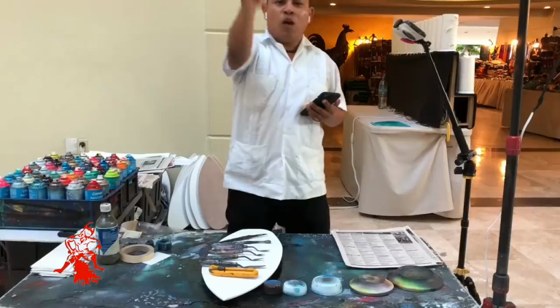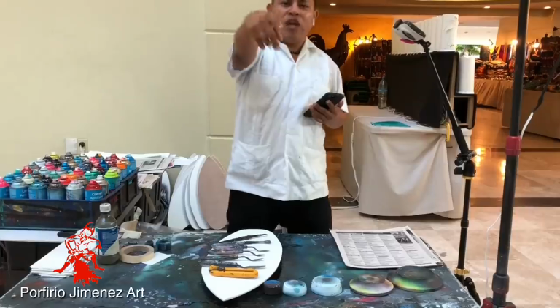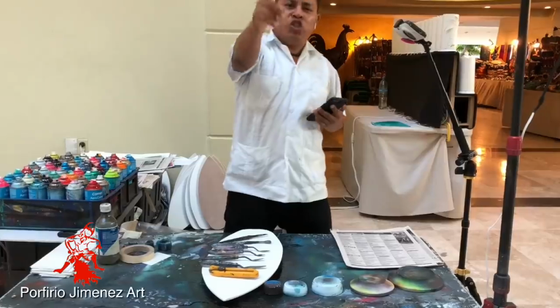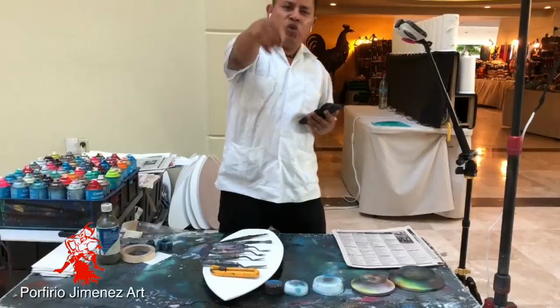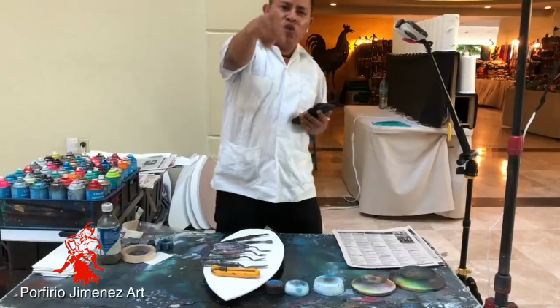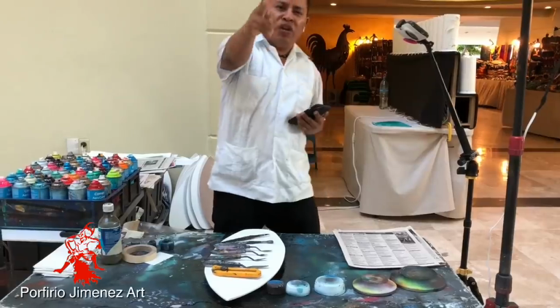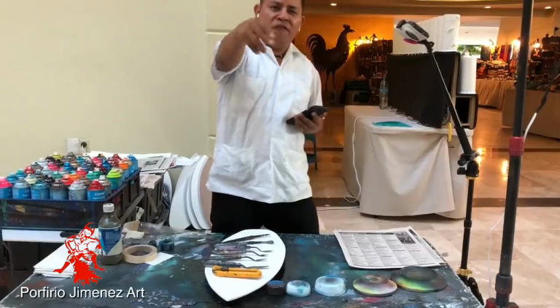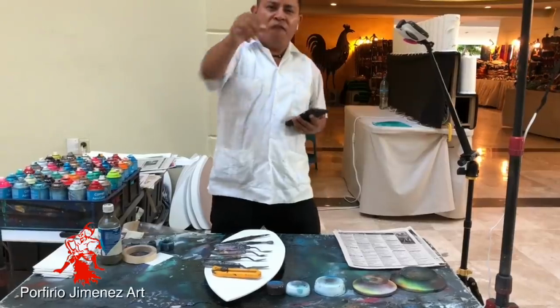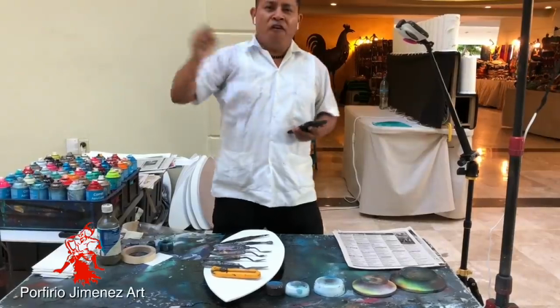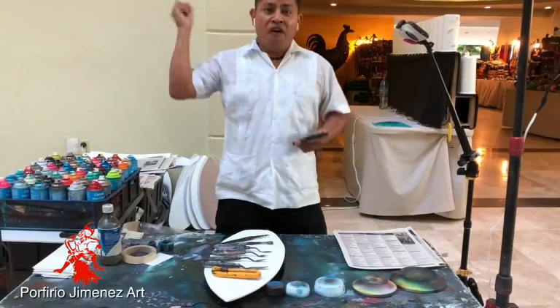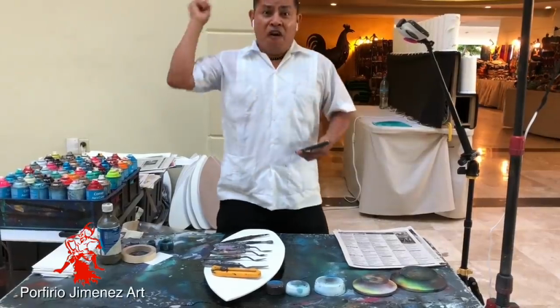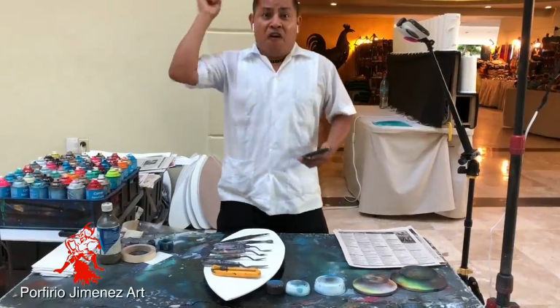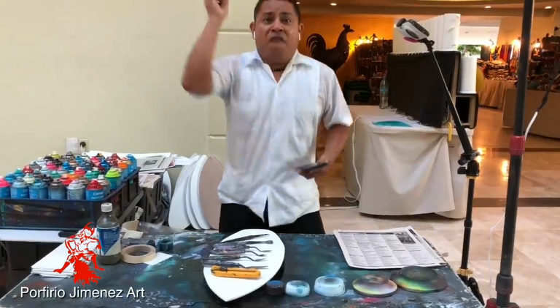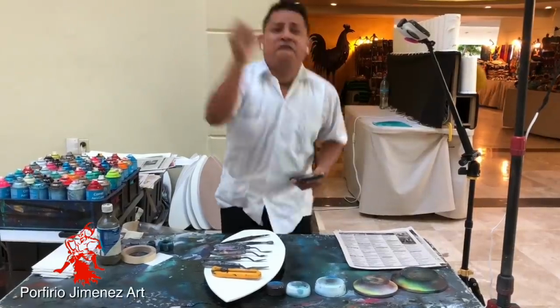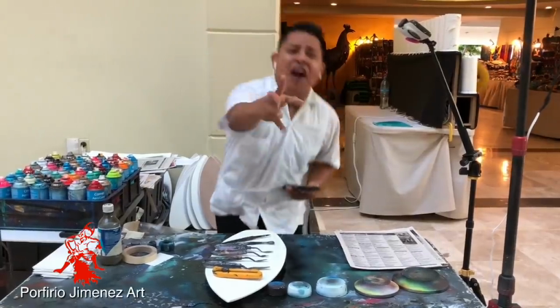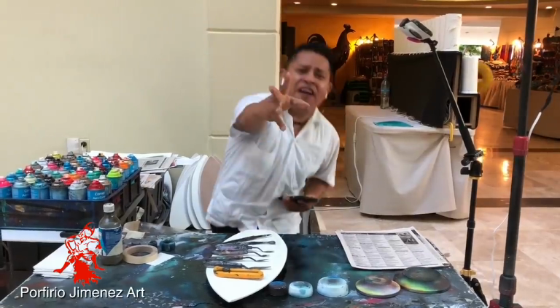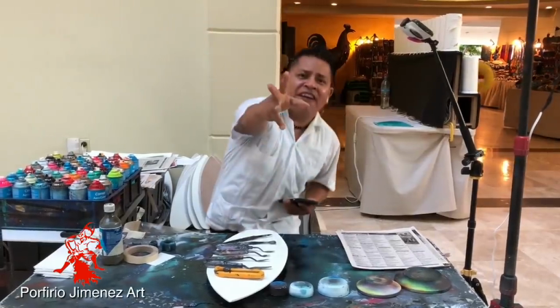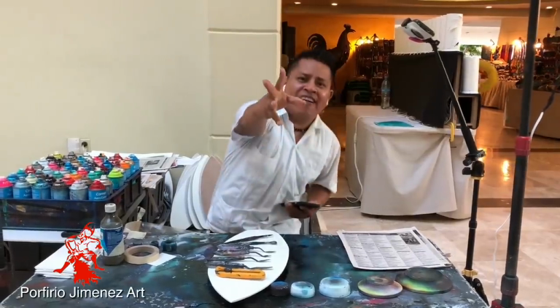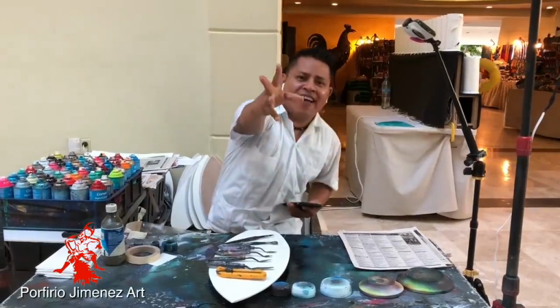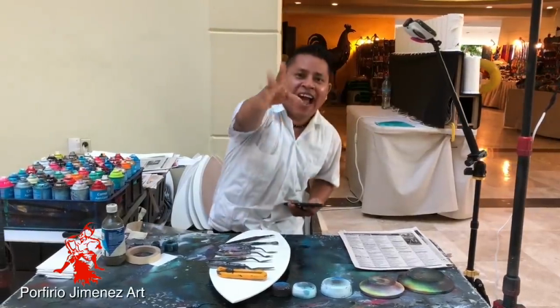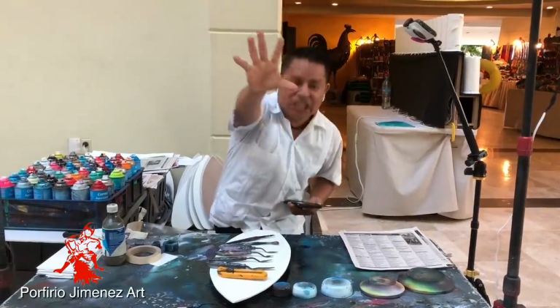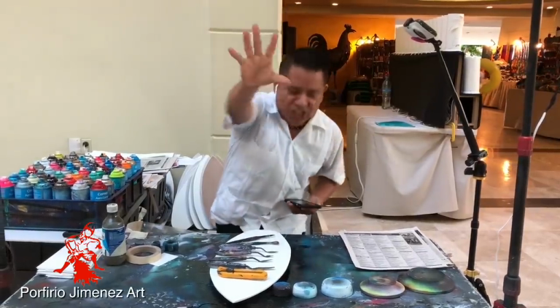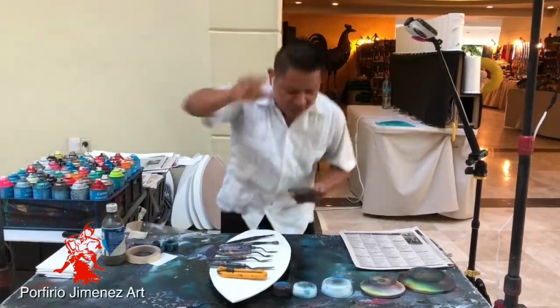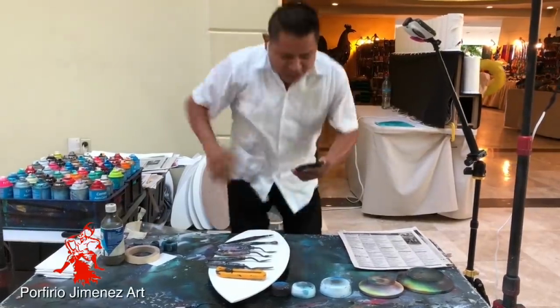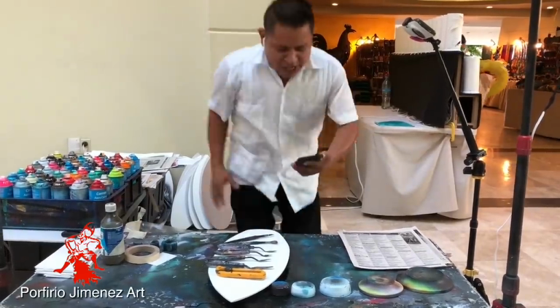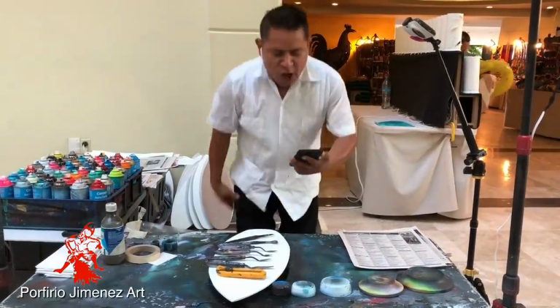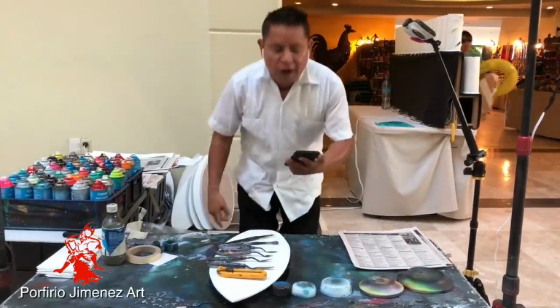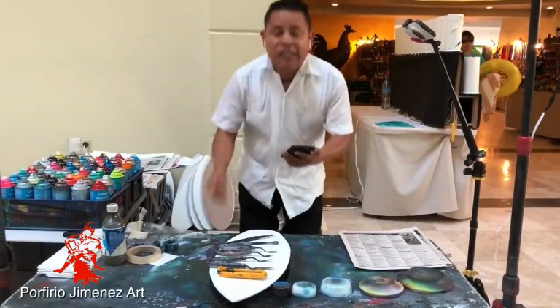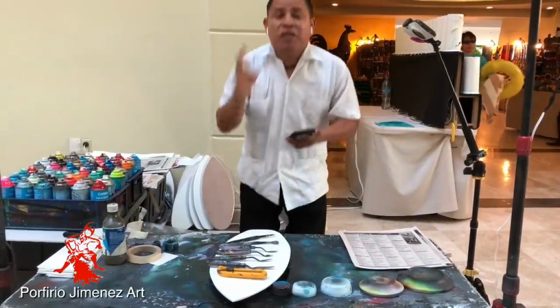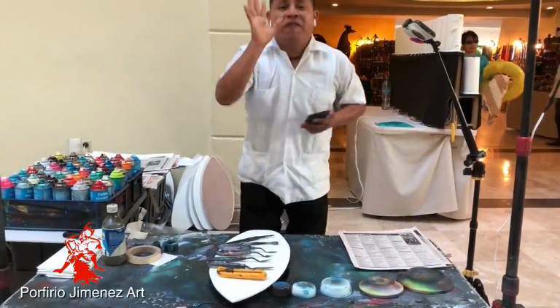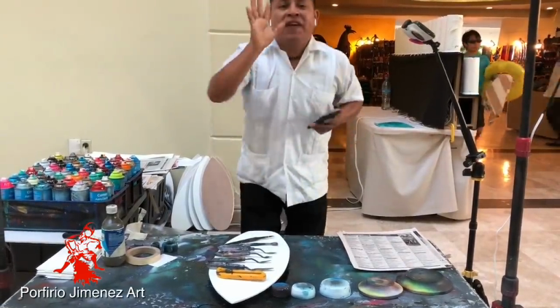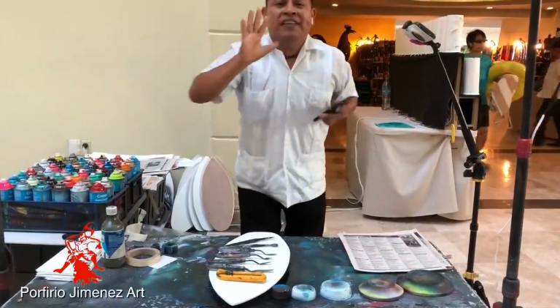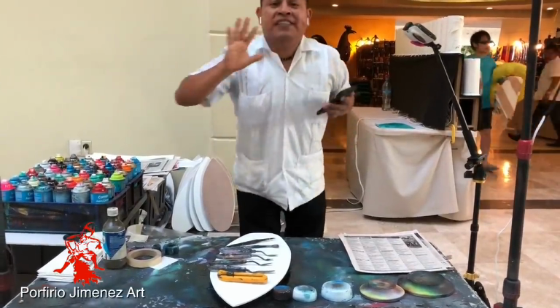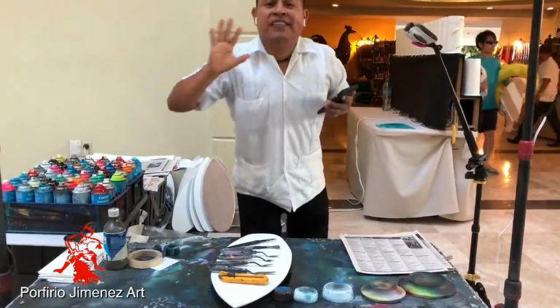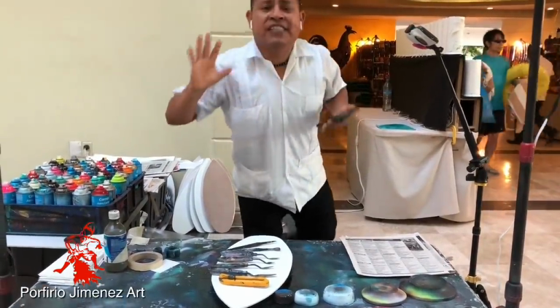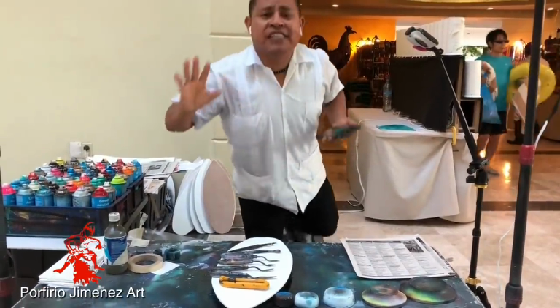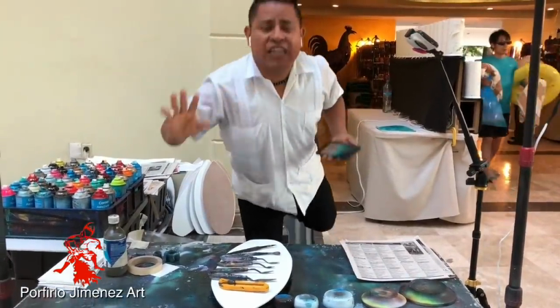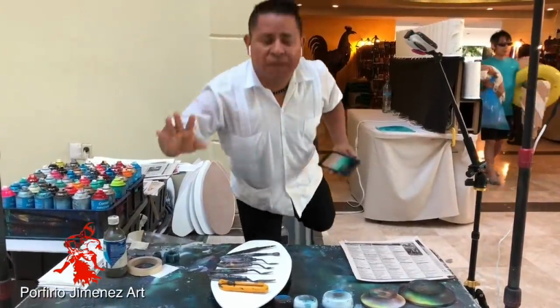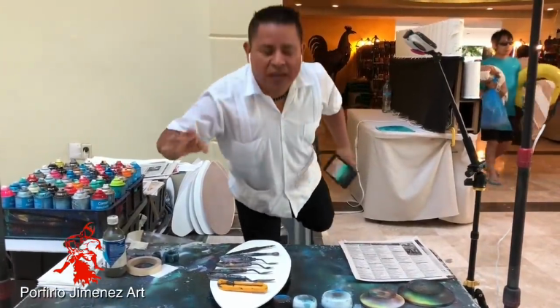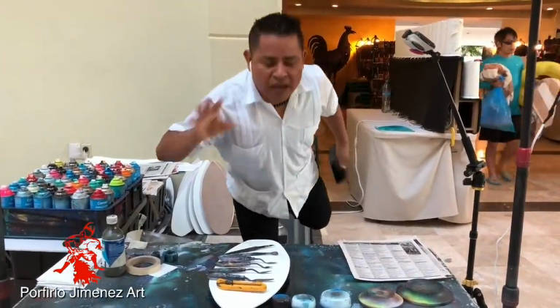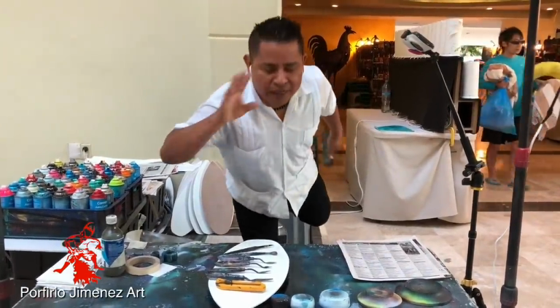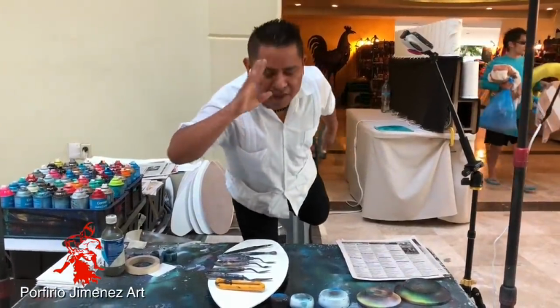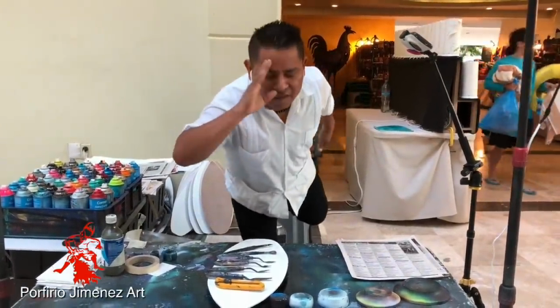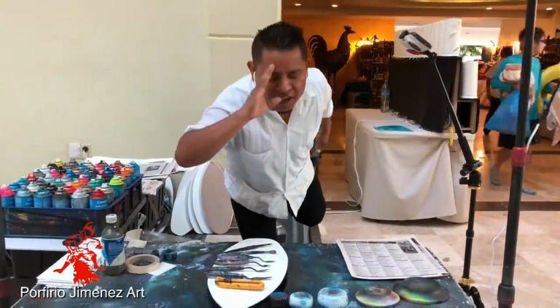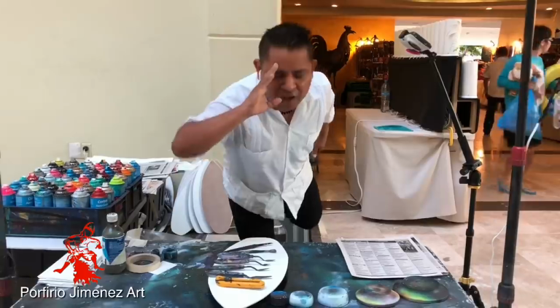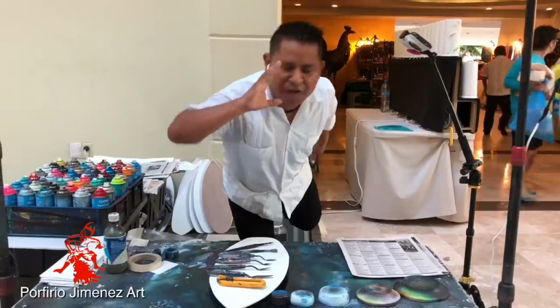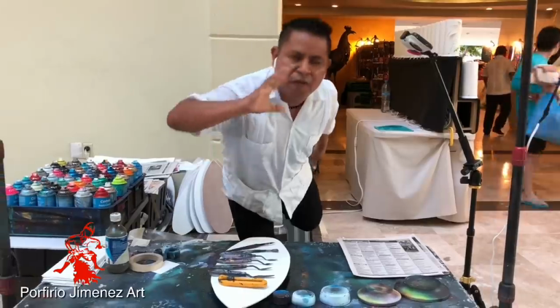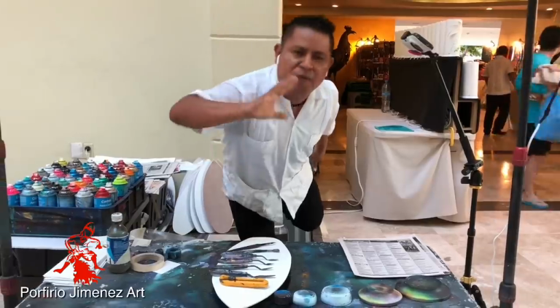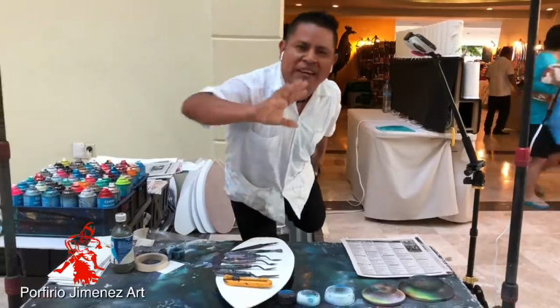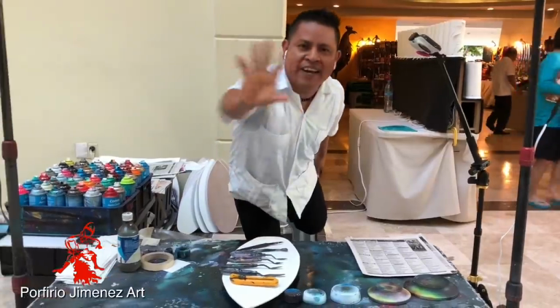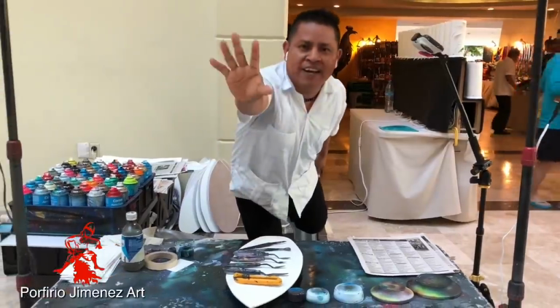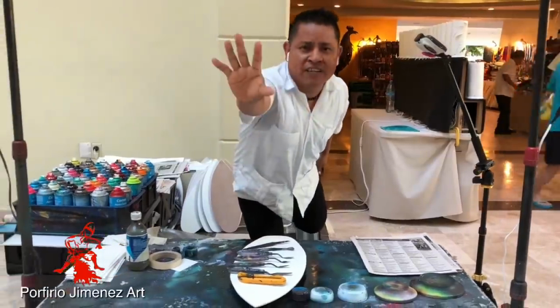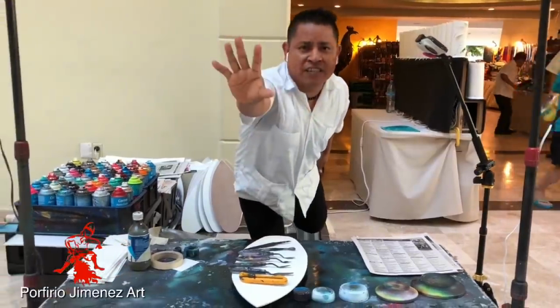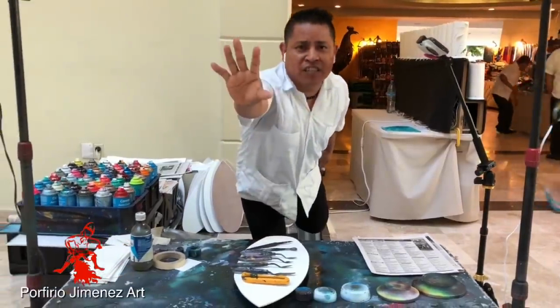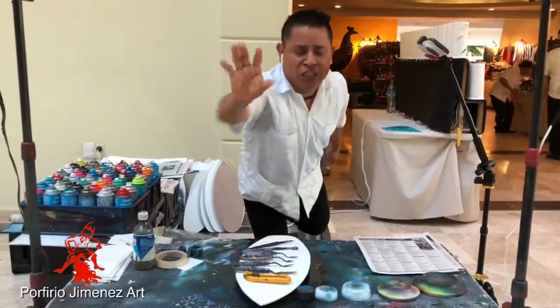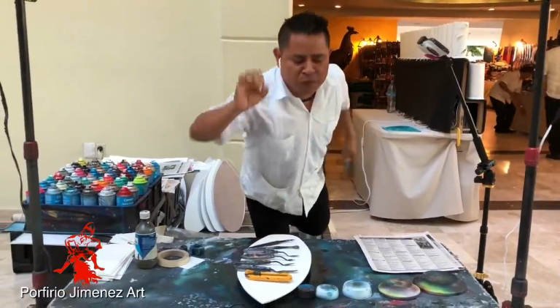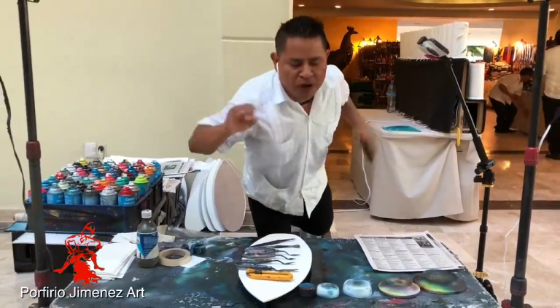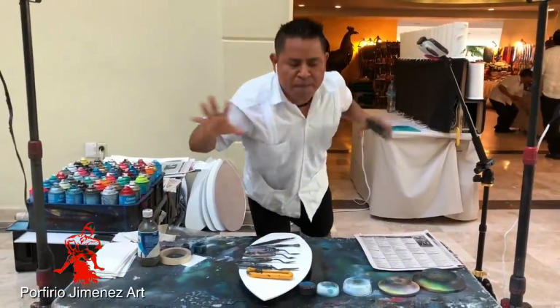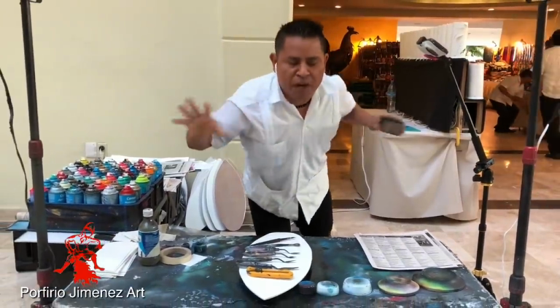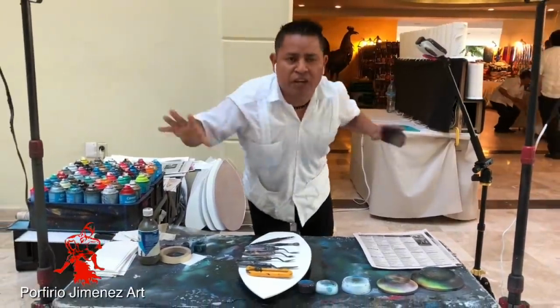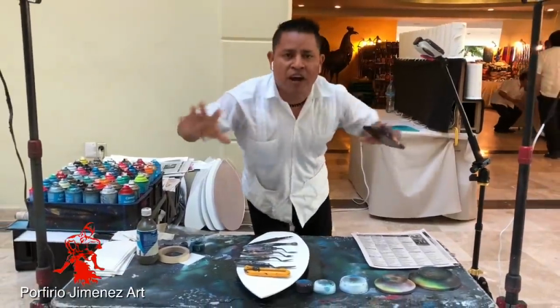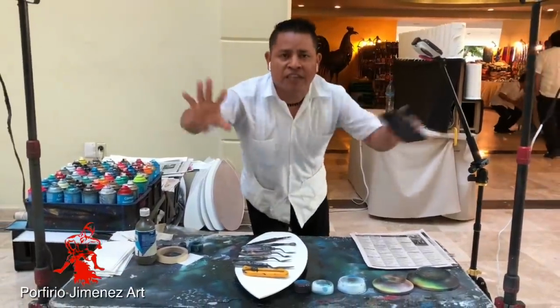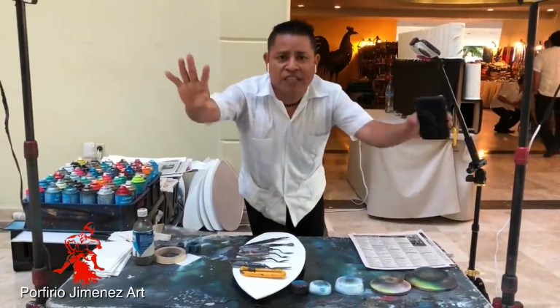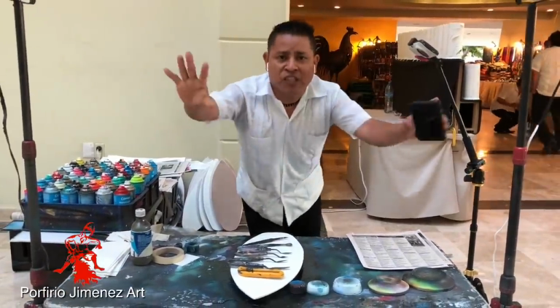One, two, three, four, fire! Action! Okay, so my friends, this is going to be the video for beginners, spray paint artists.